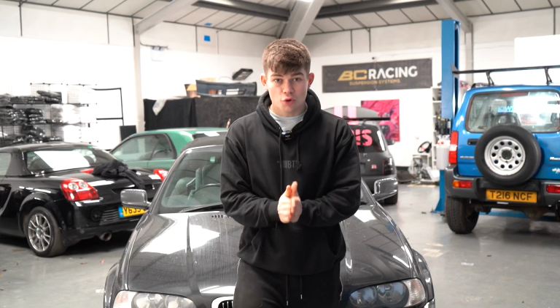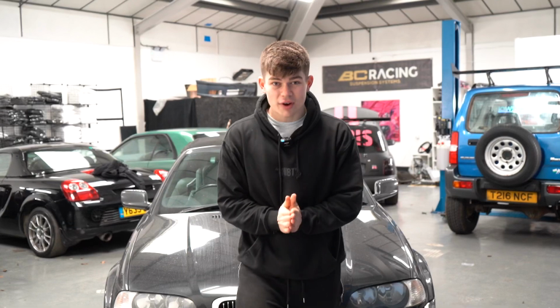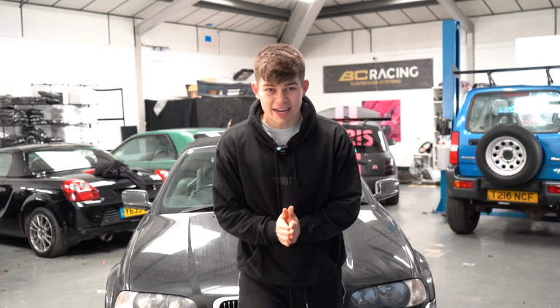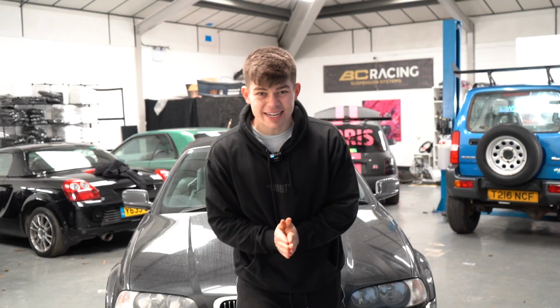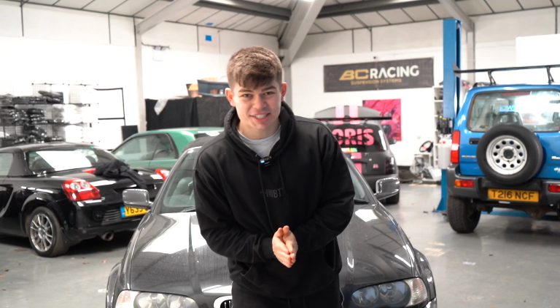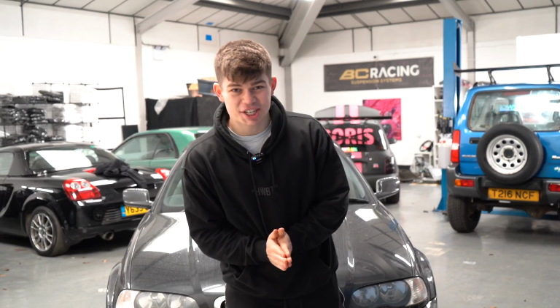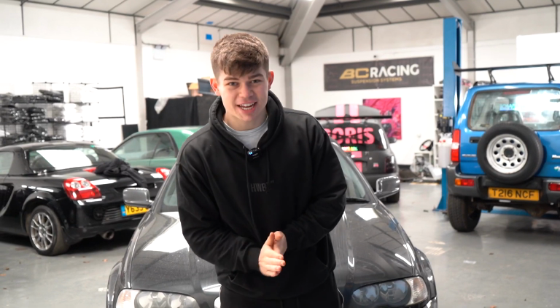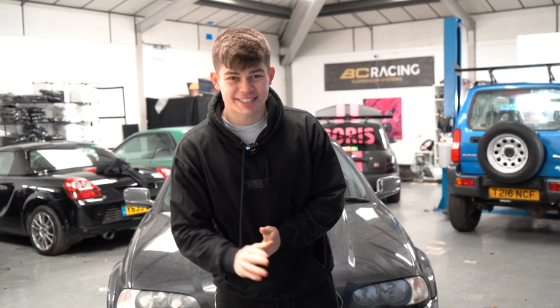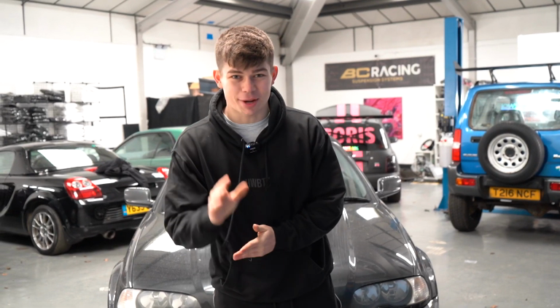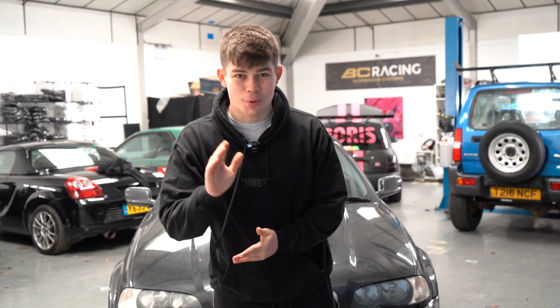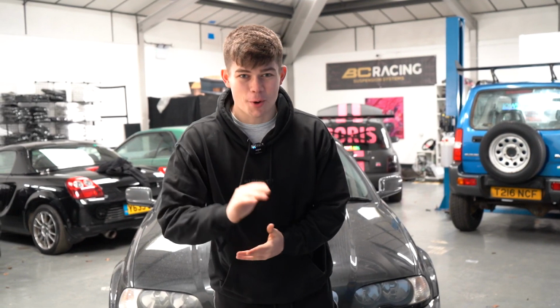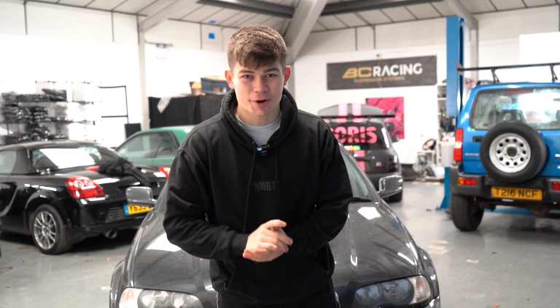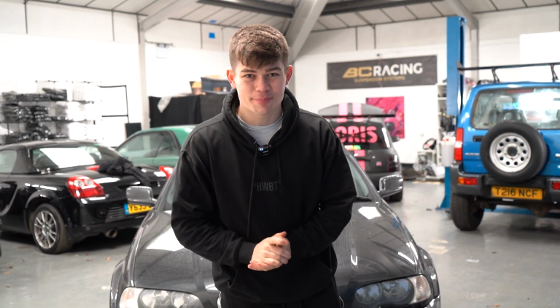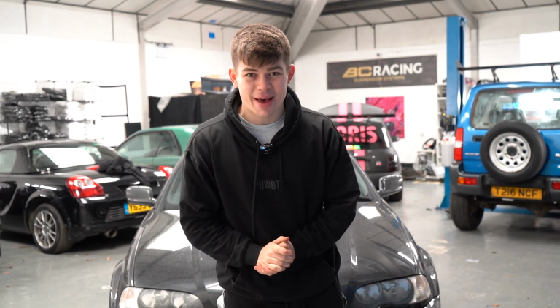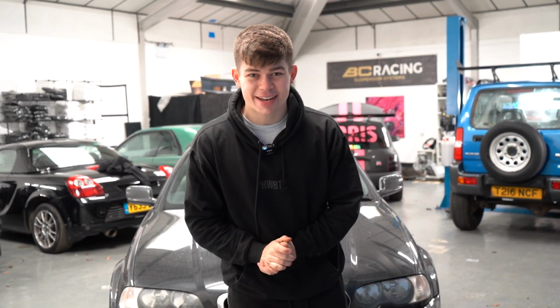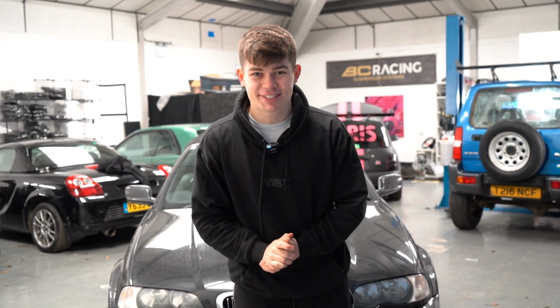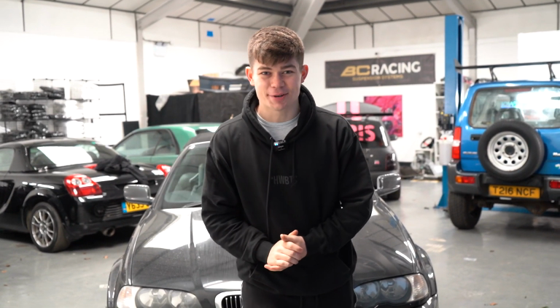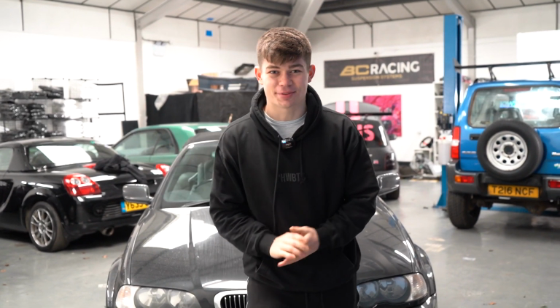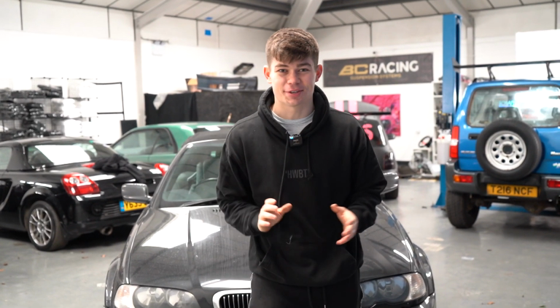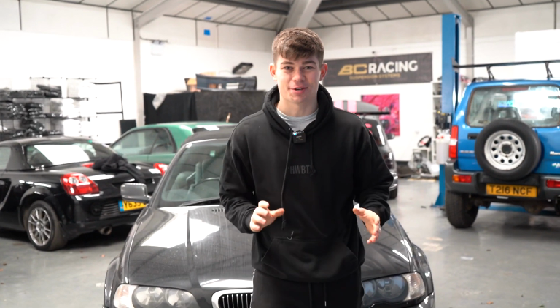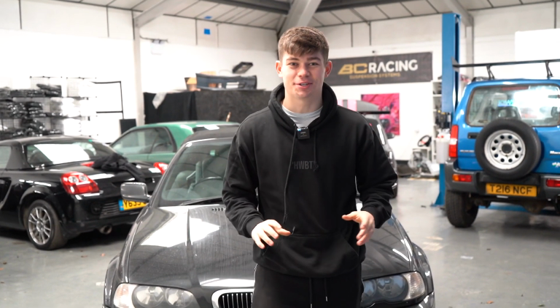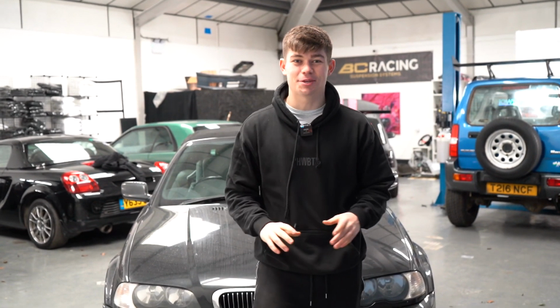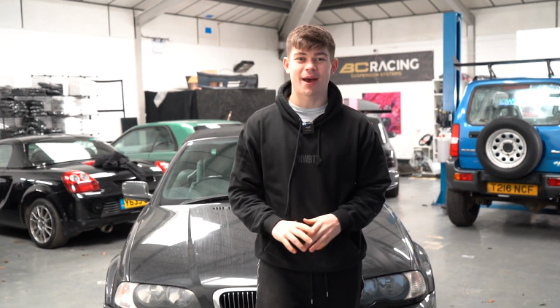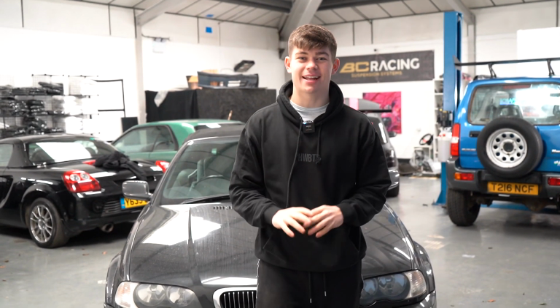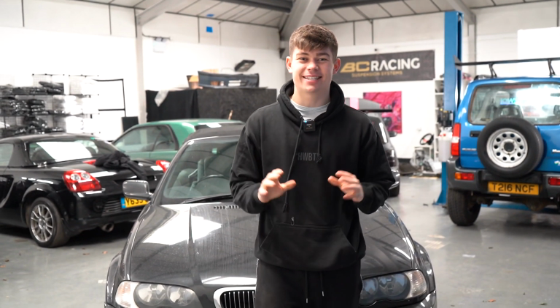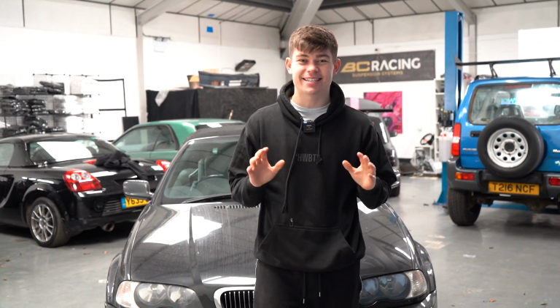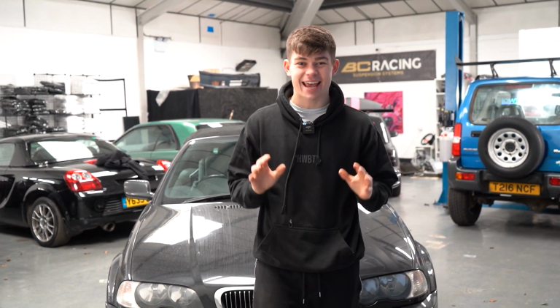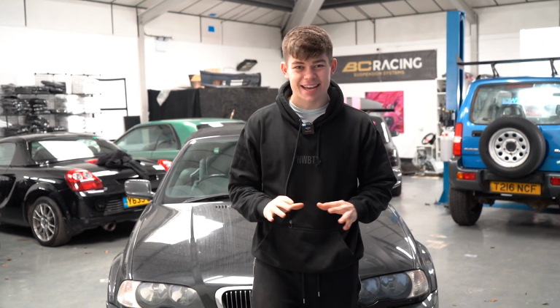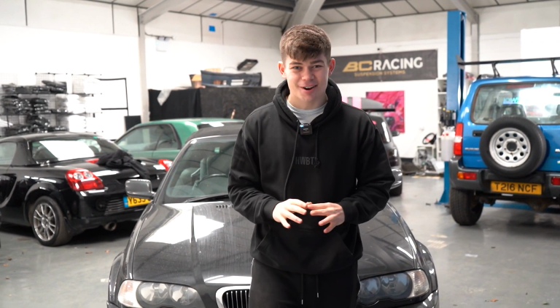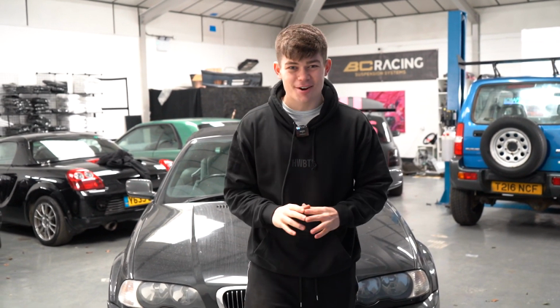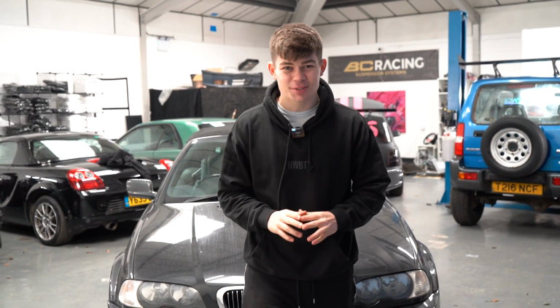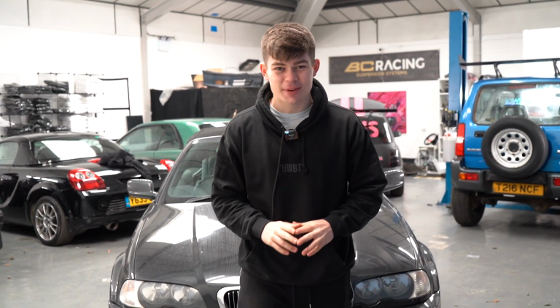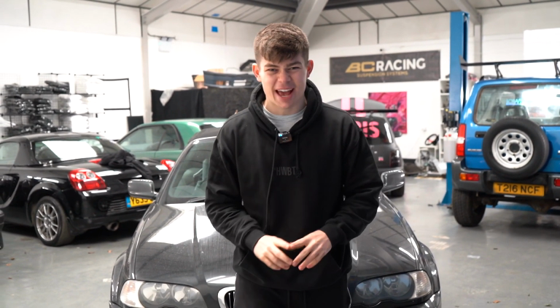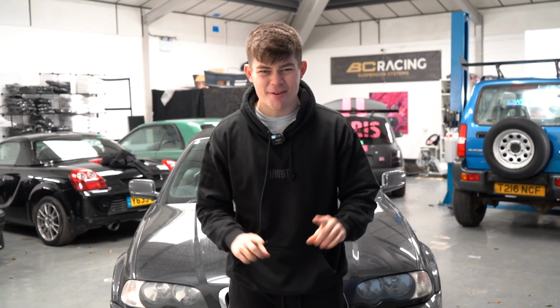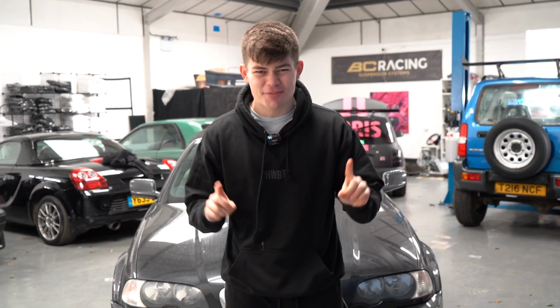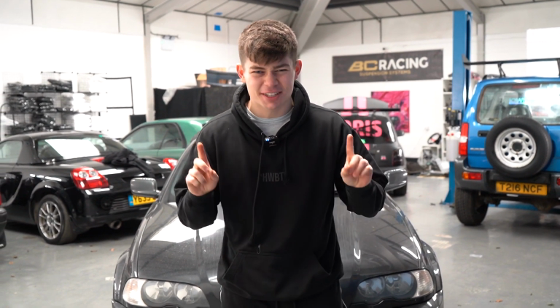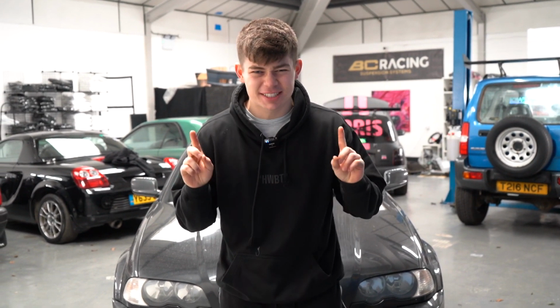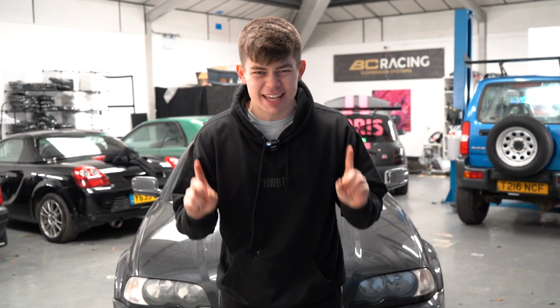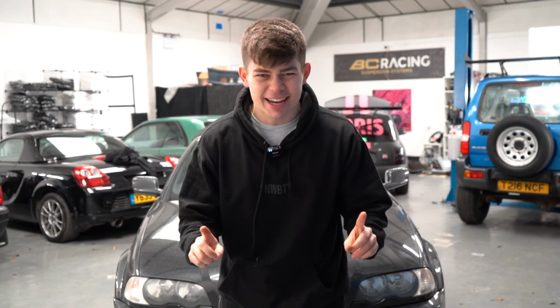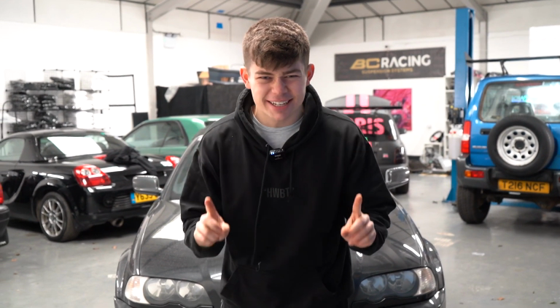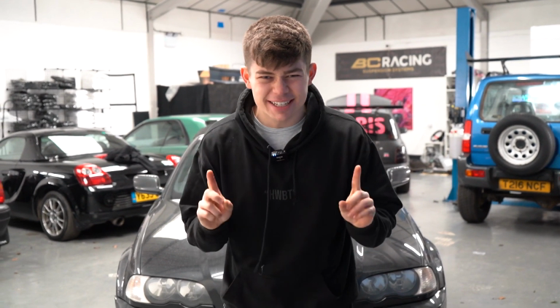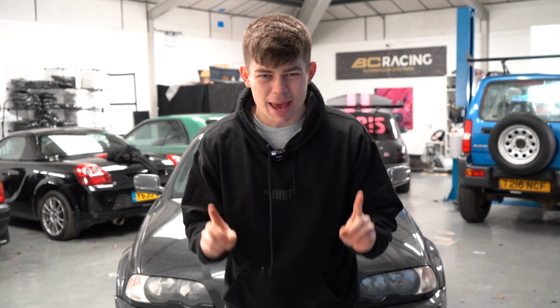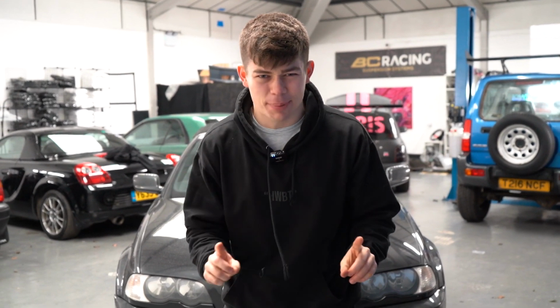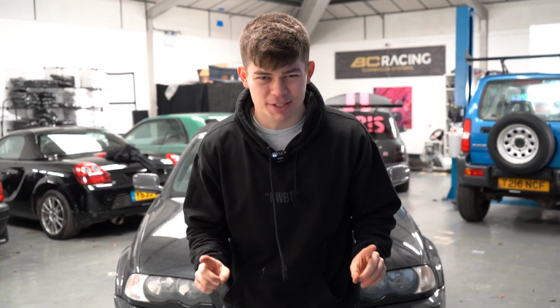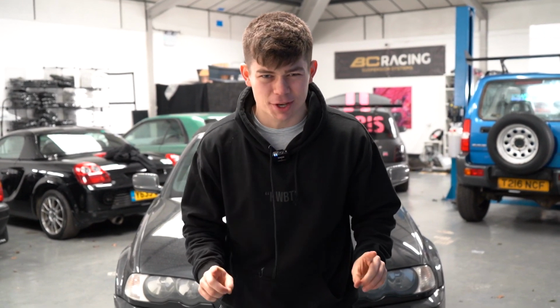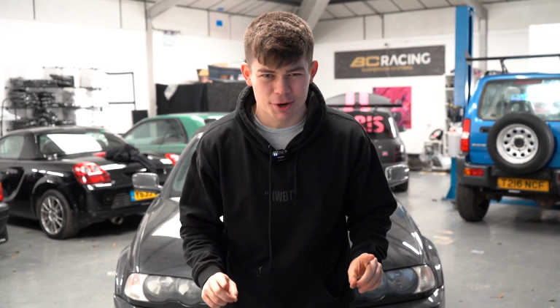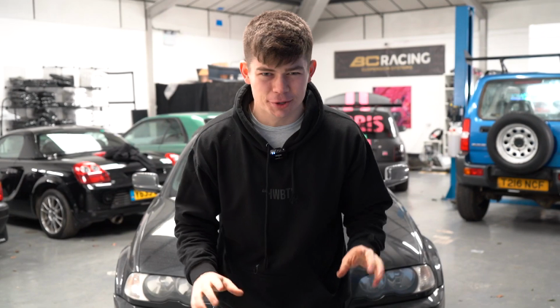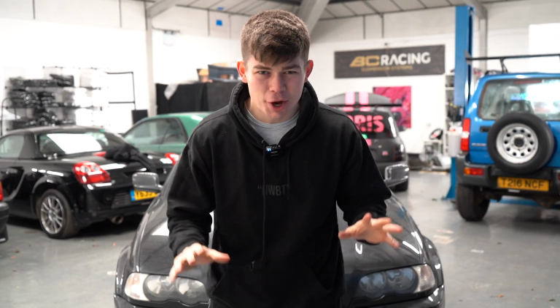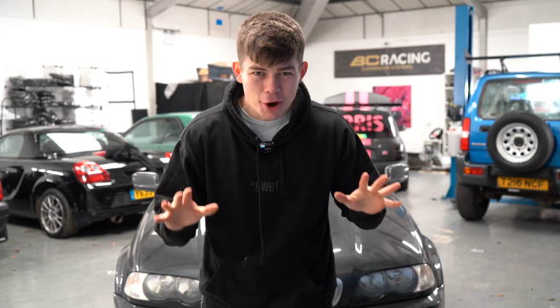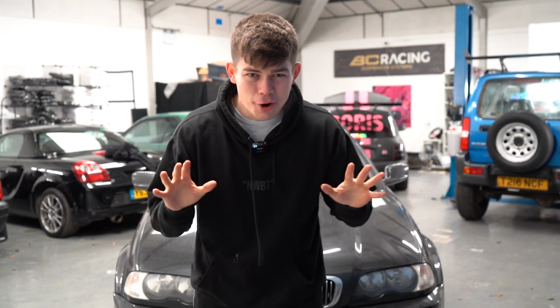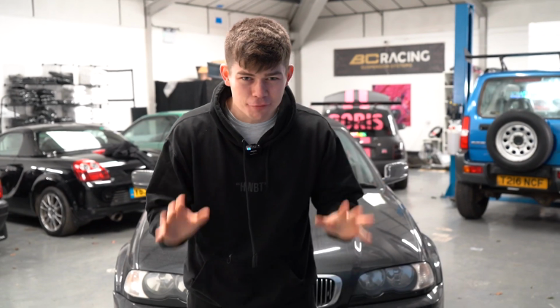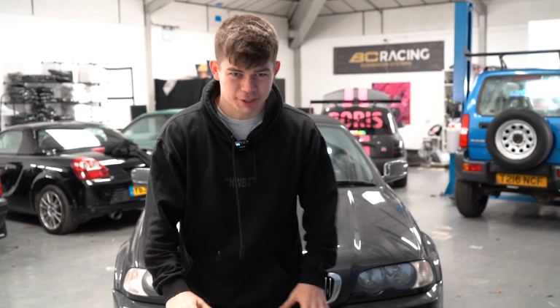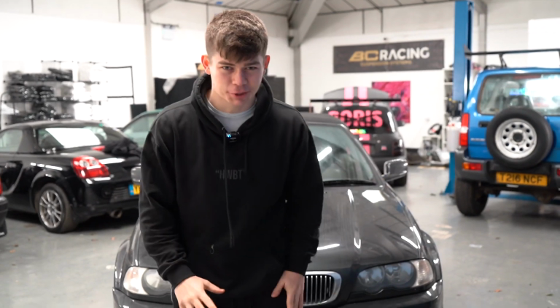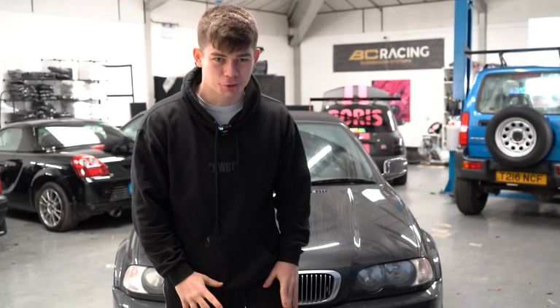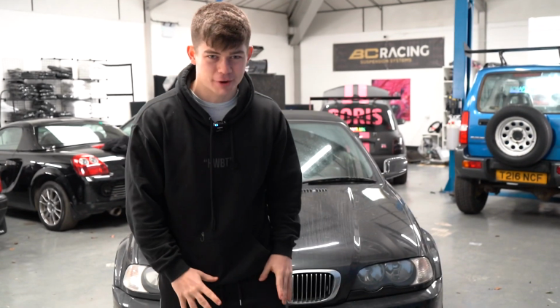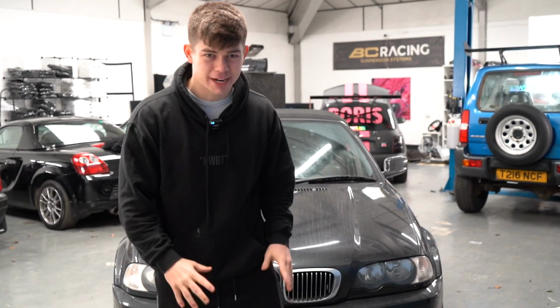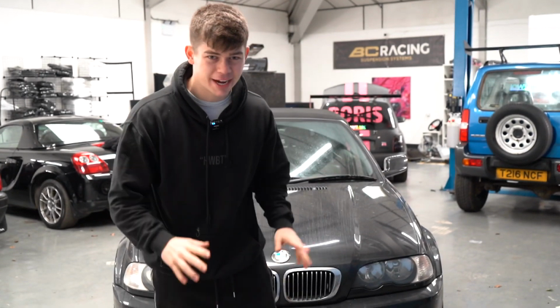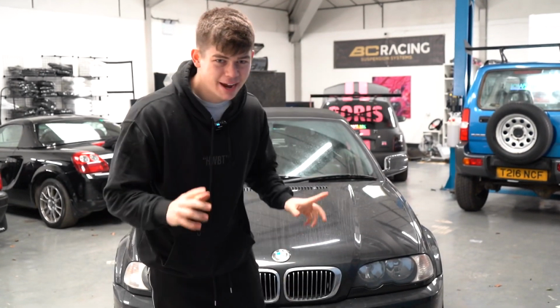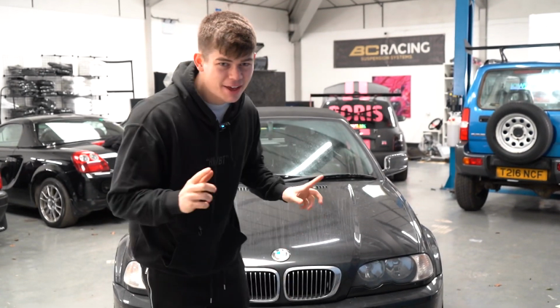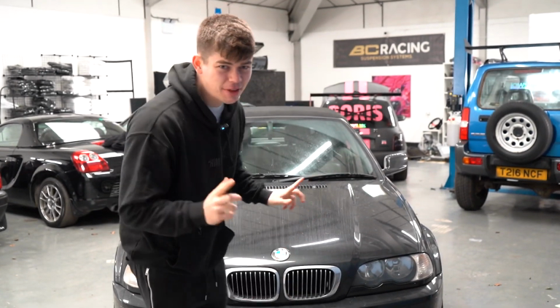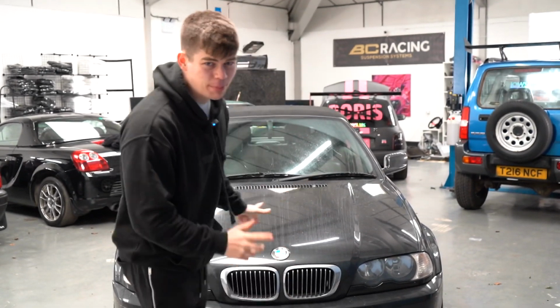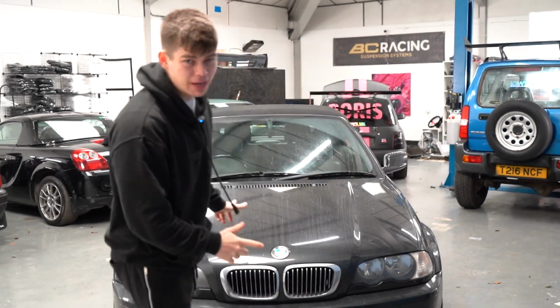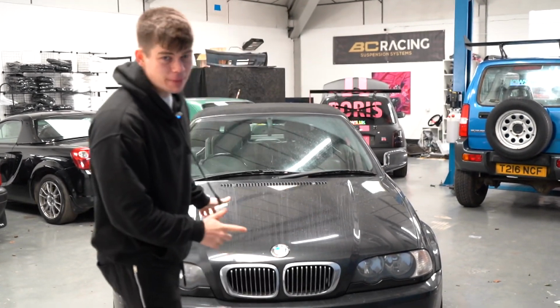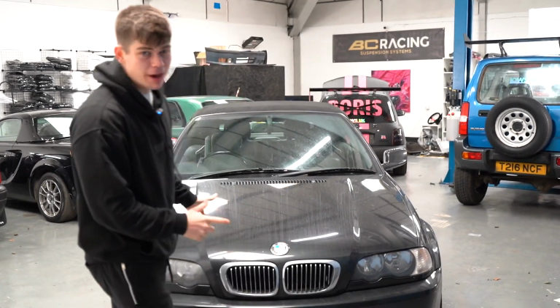Alright ladies and gents, welcome back to the YouTube. Today we have the second episode of restoring the Beamer.